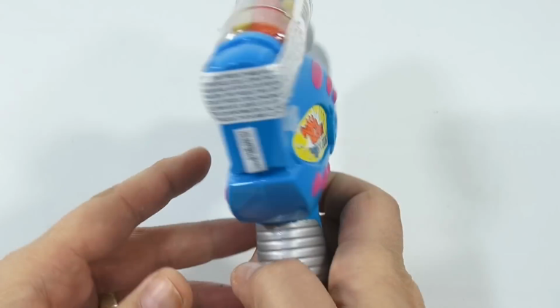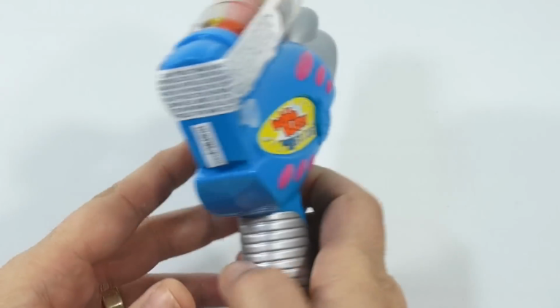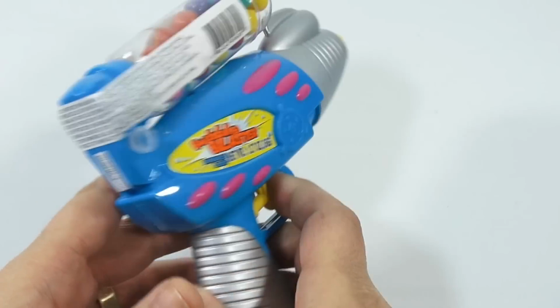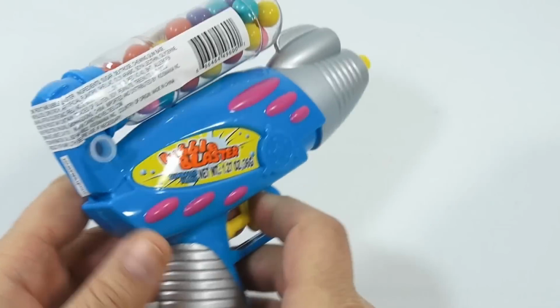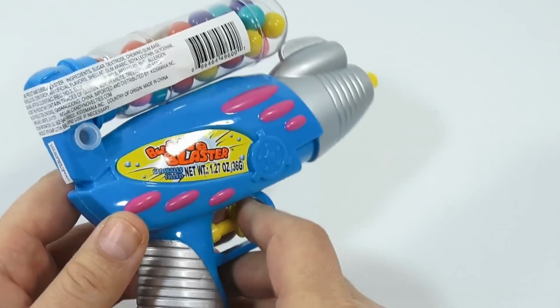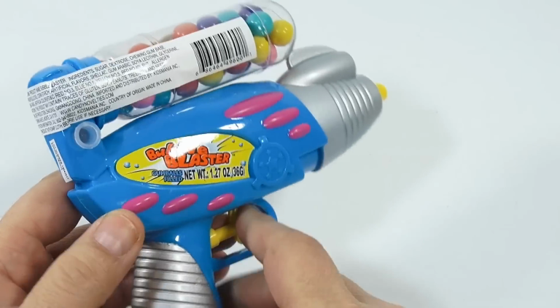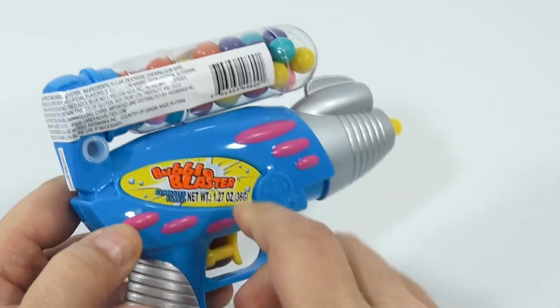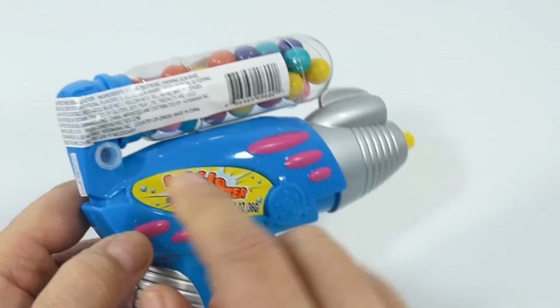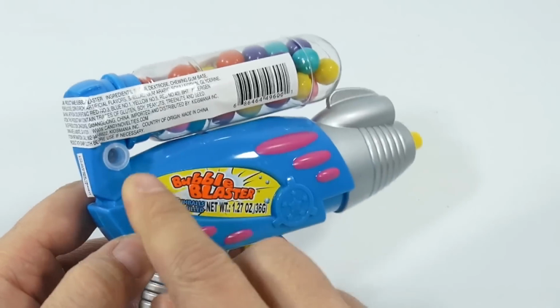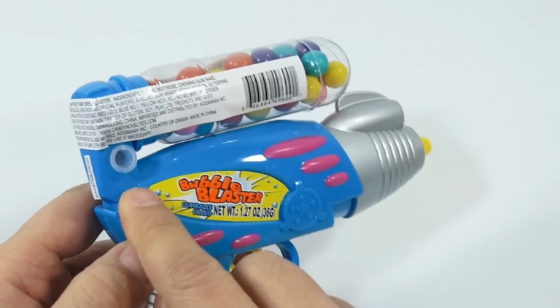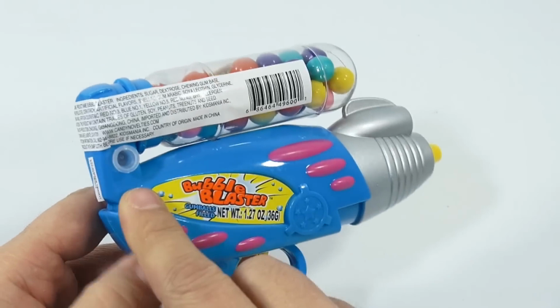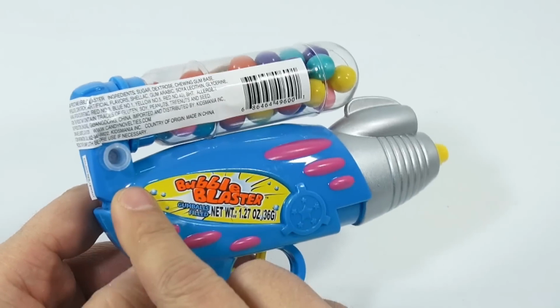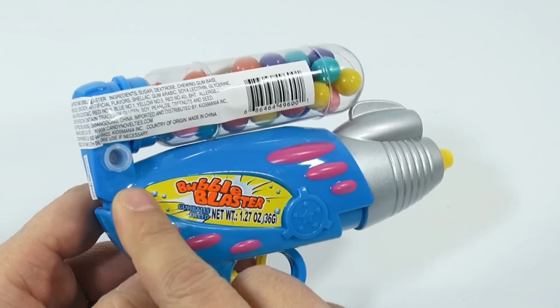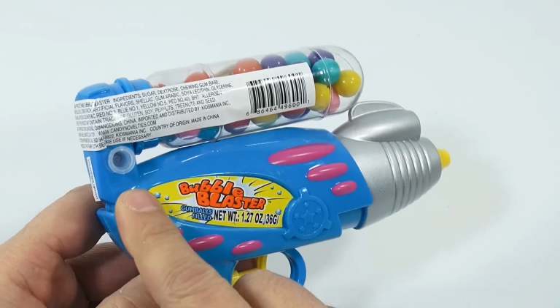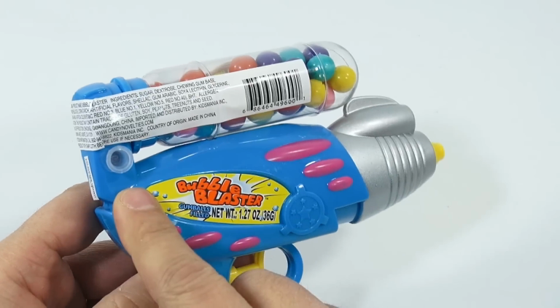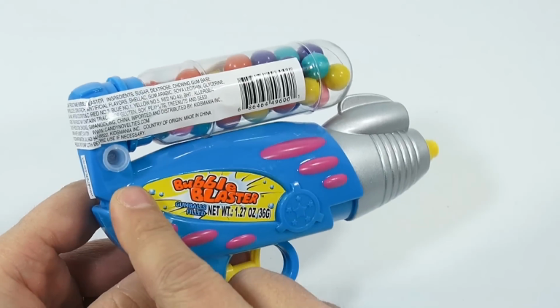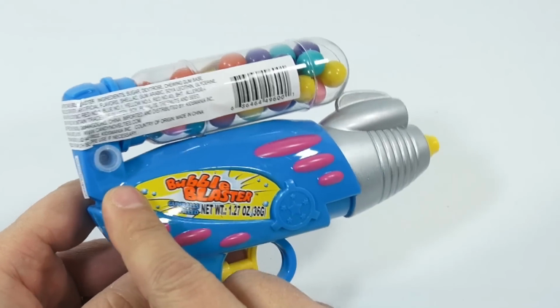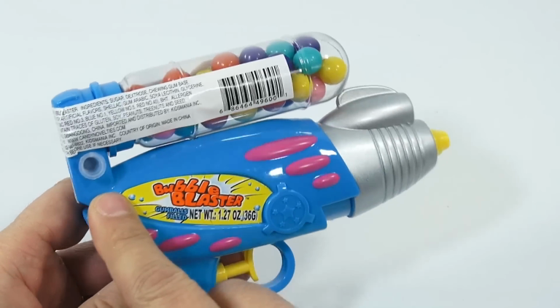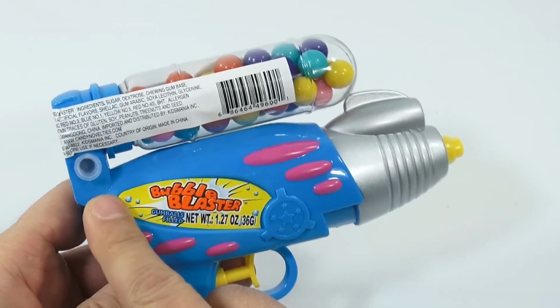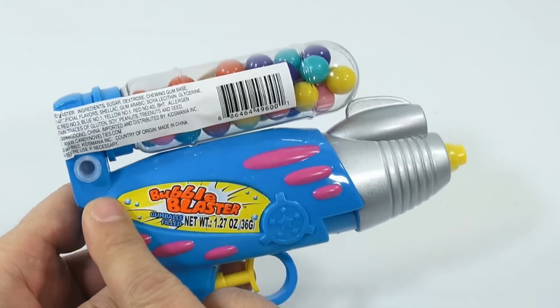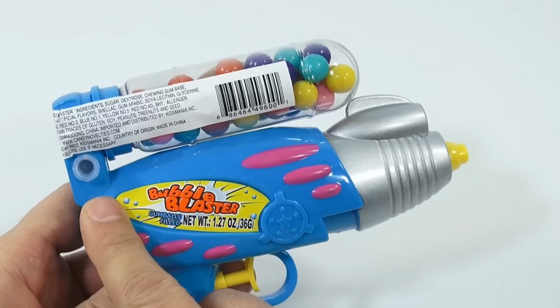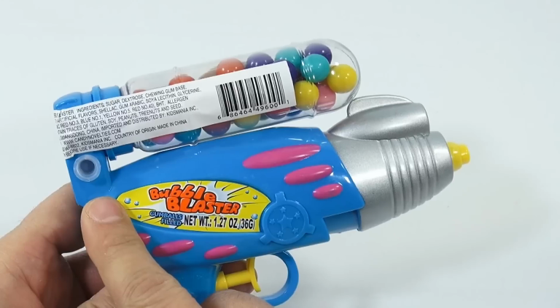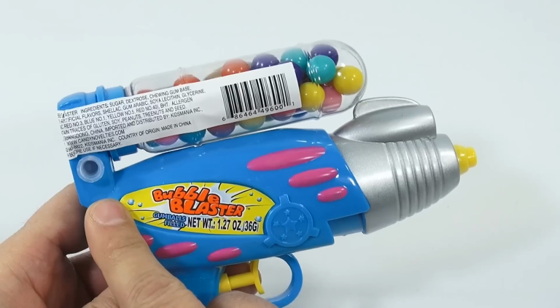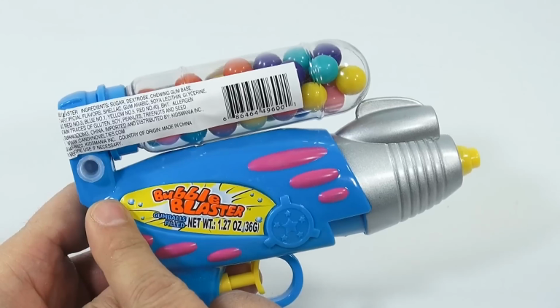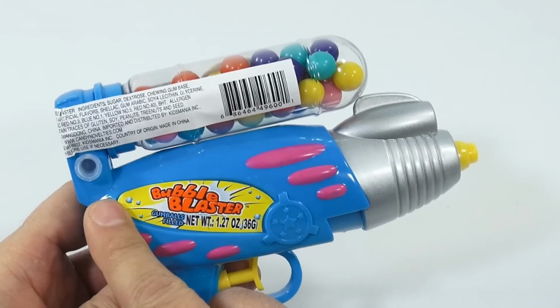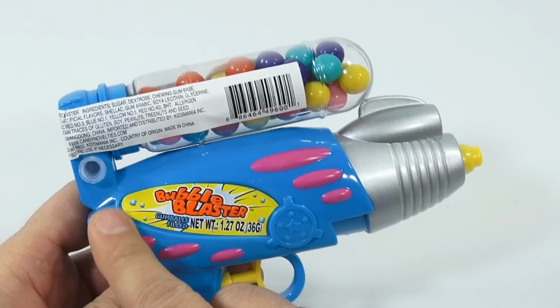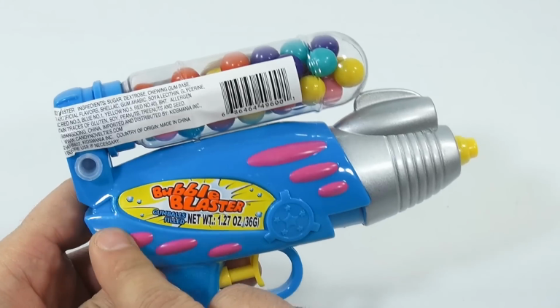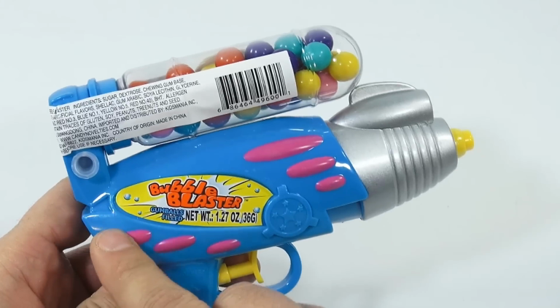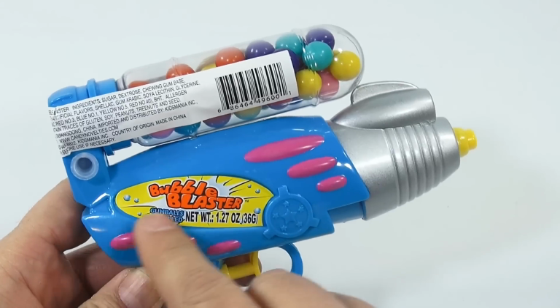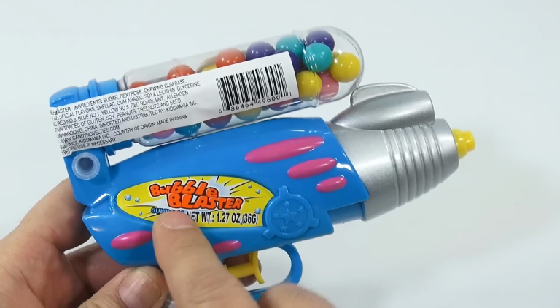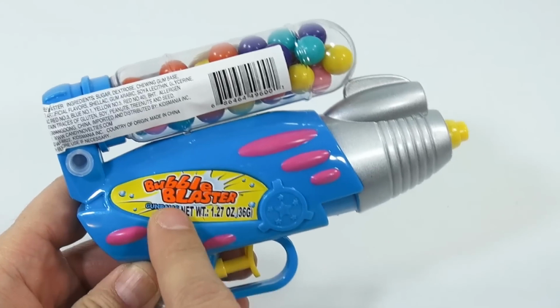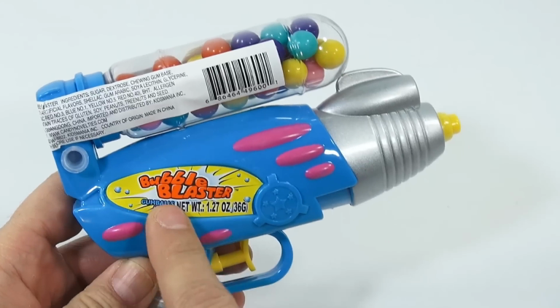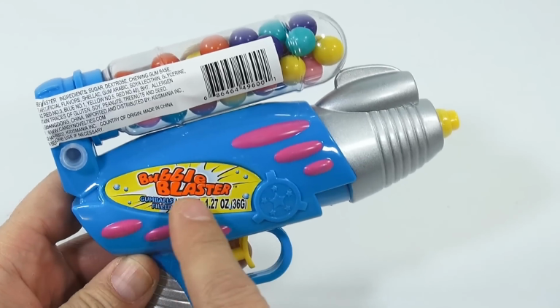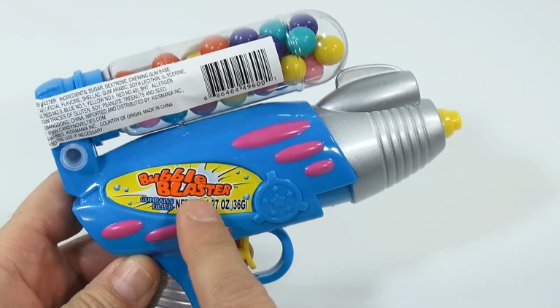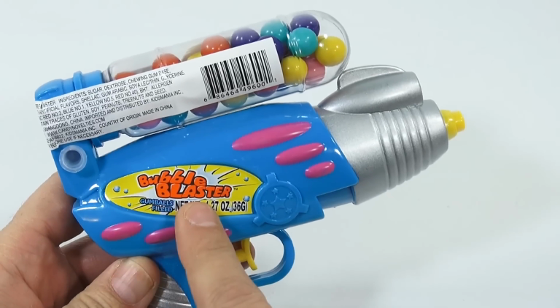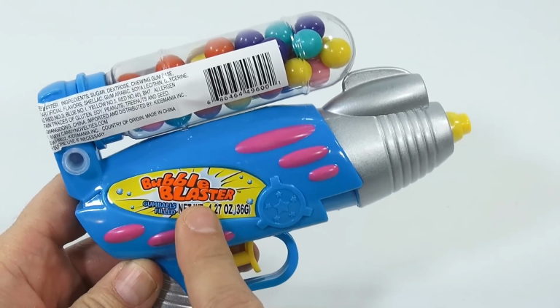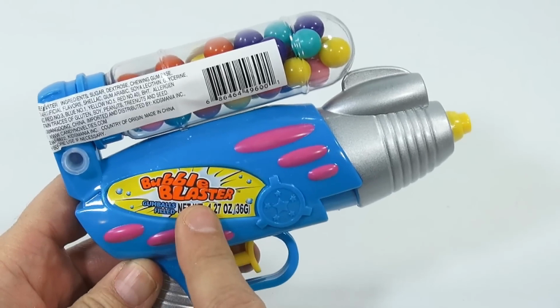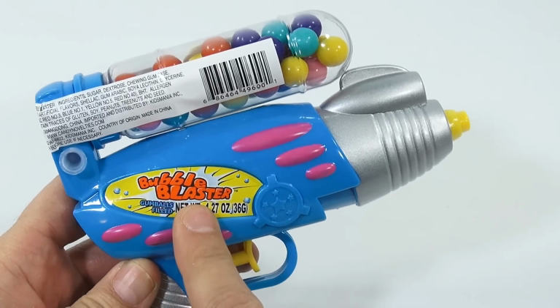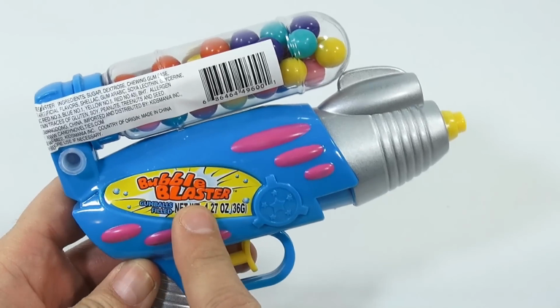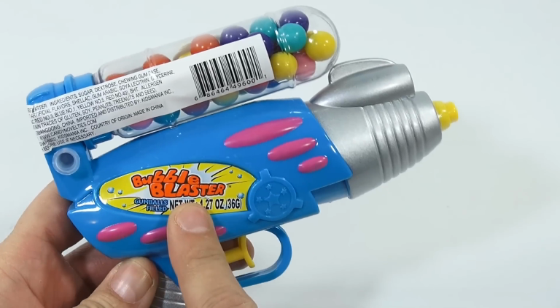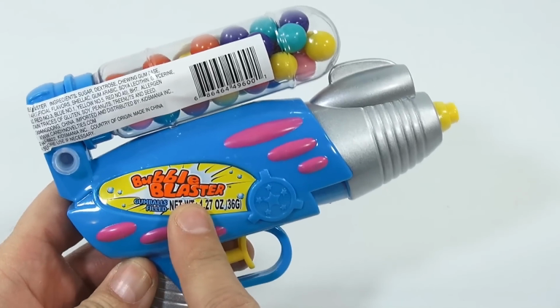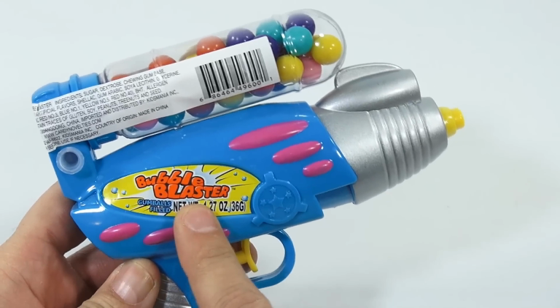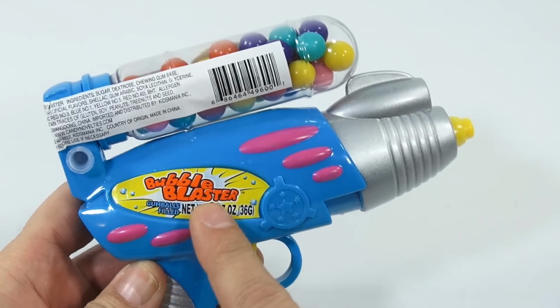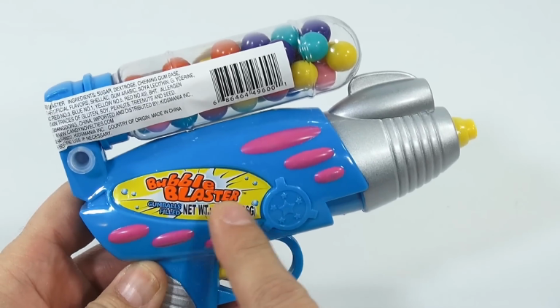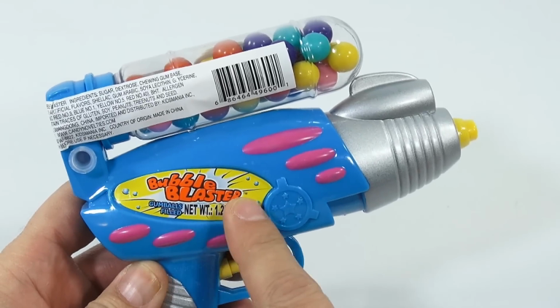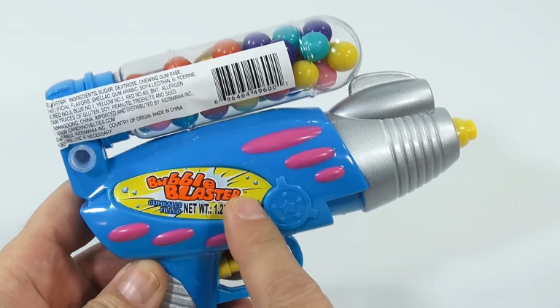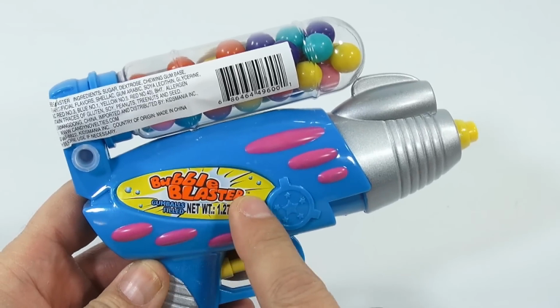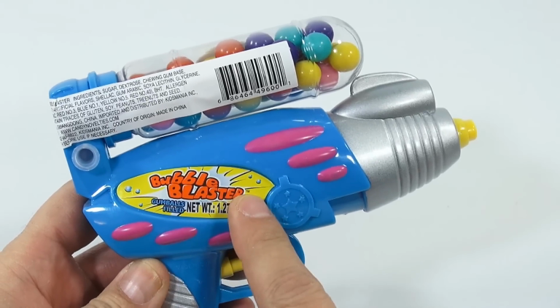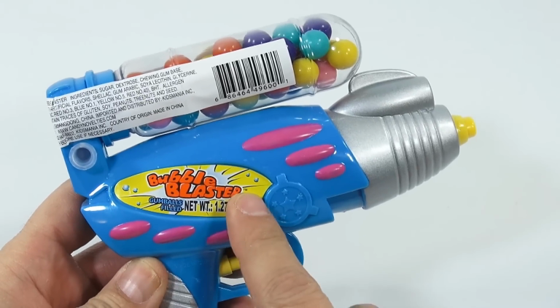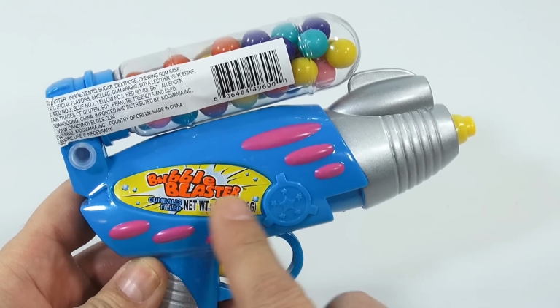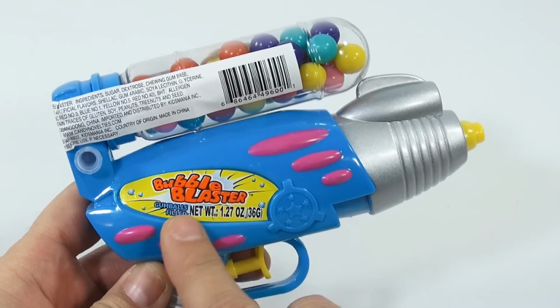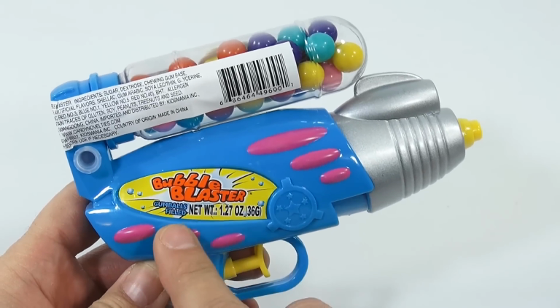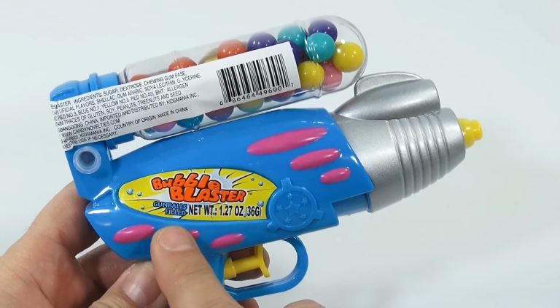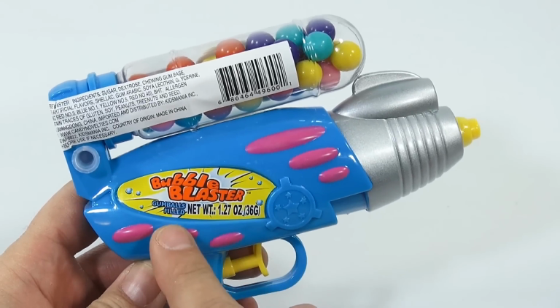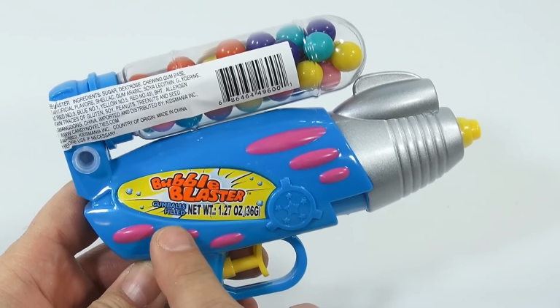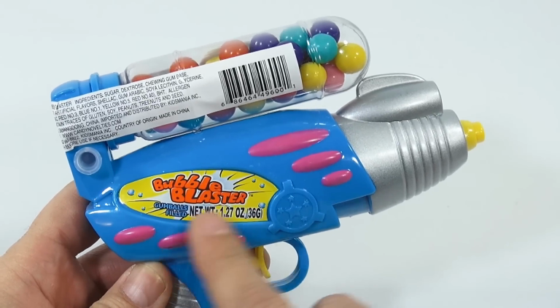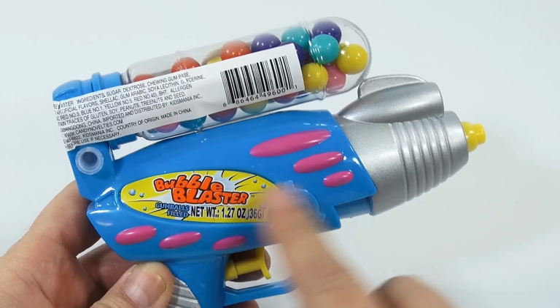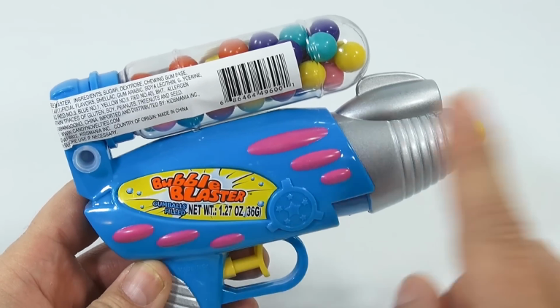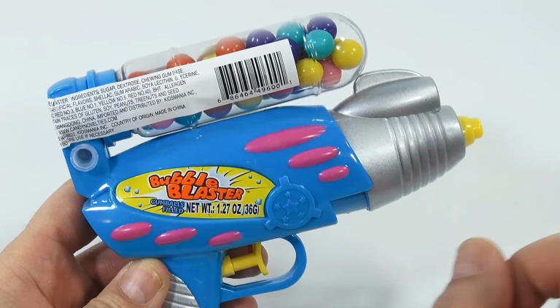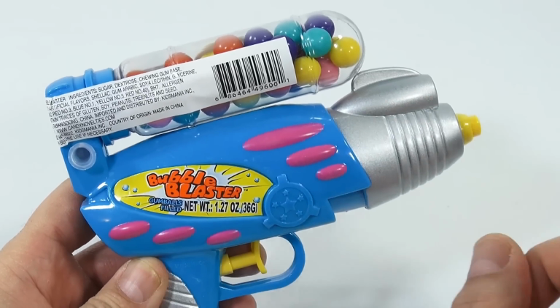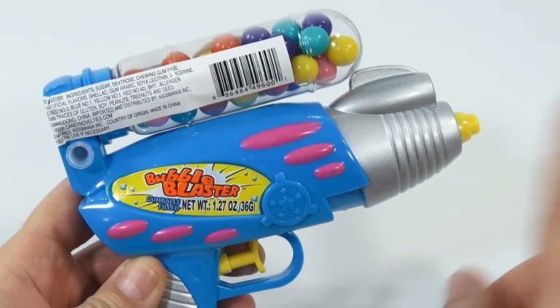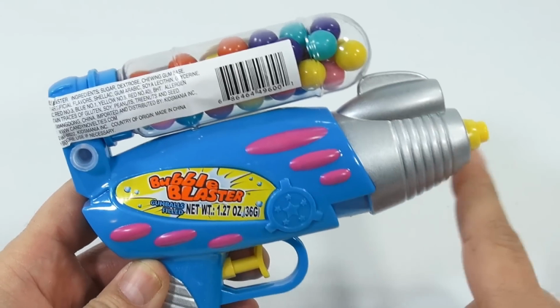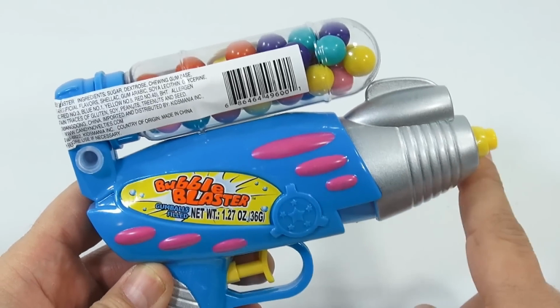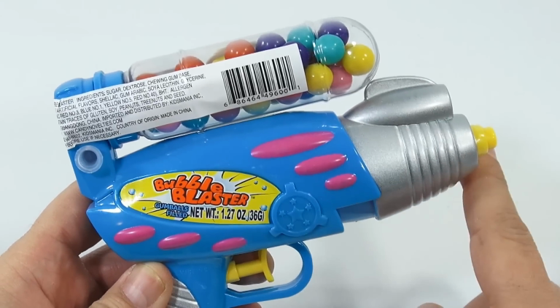I notice the filler tube here, so I'm going to fill it. The bubble blaster is not making bubbles — so that's what I gathered here.